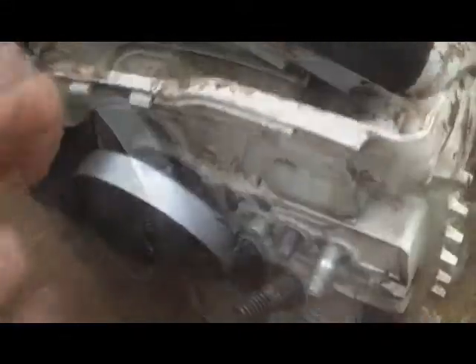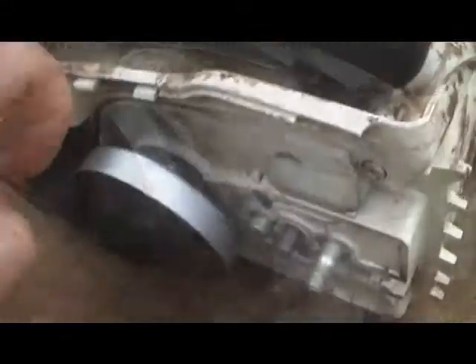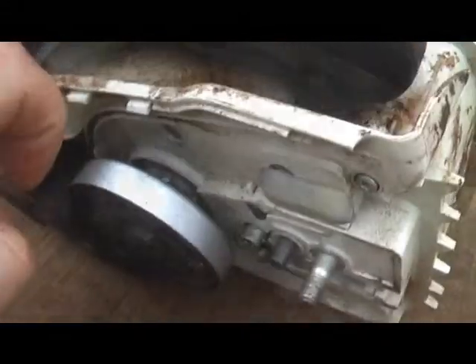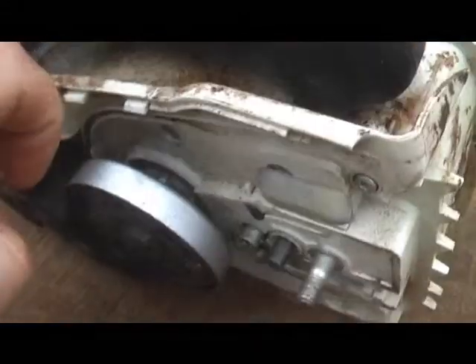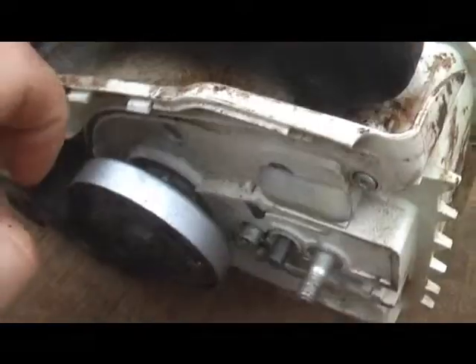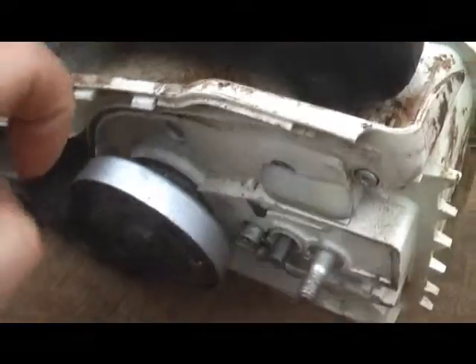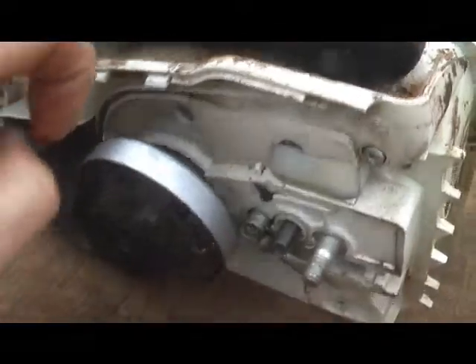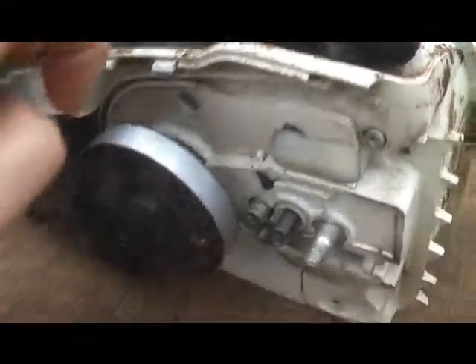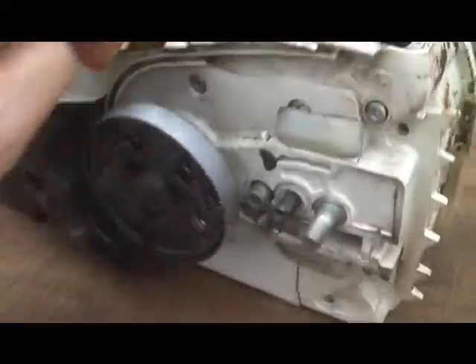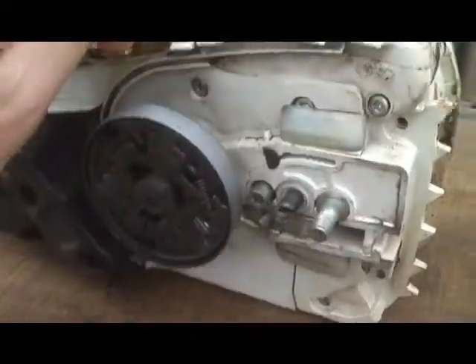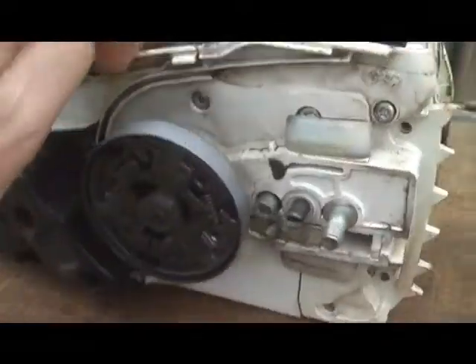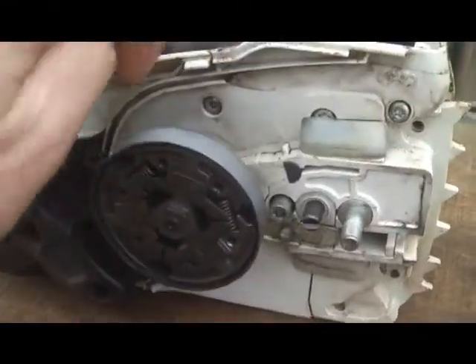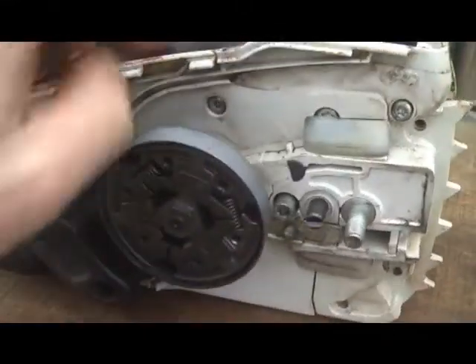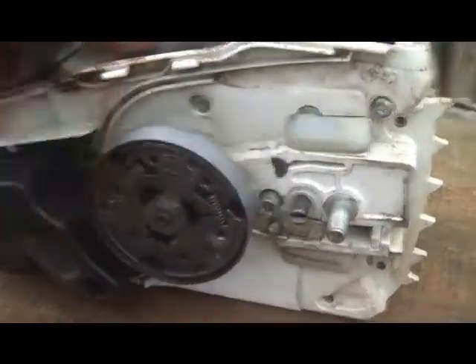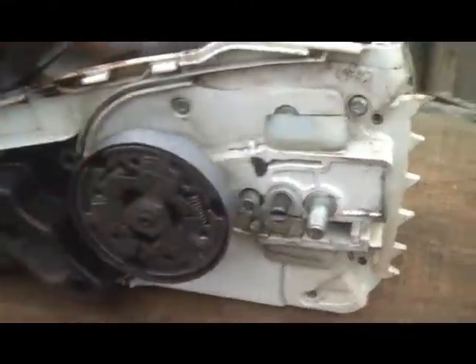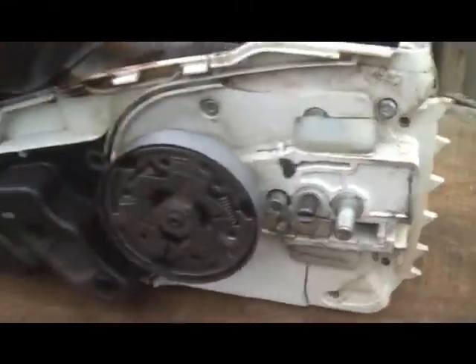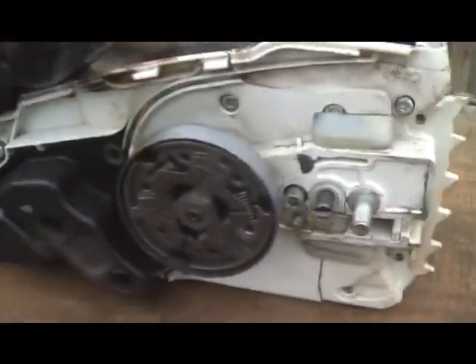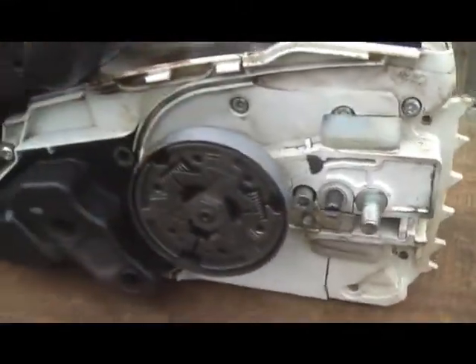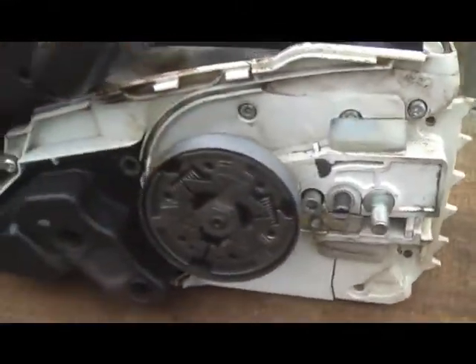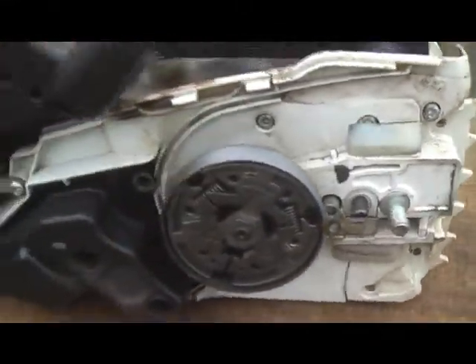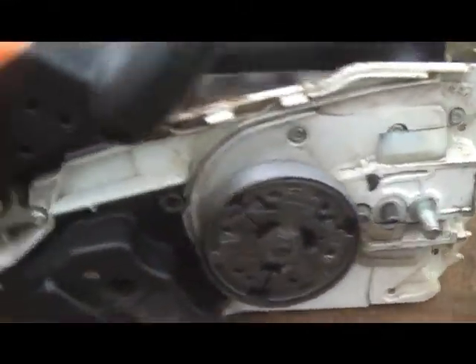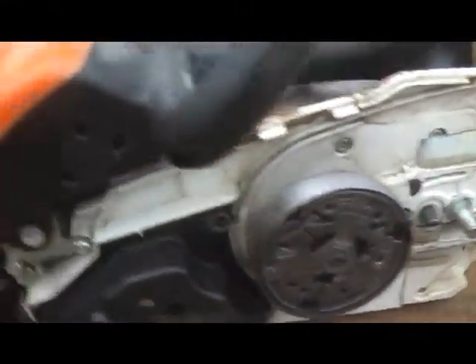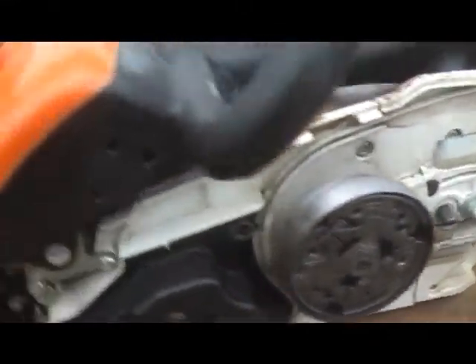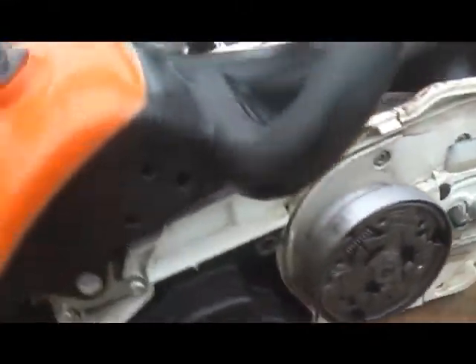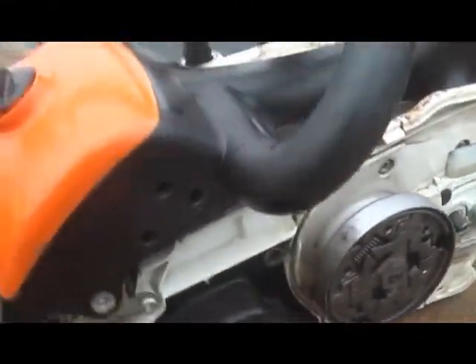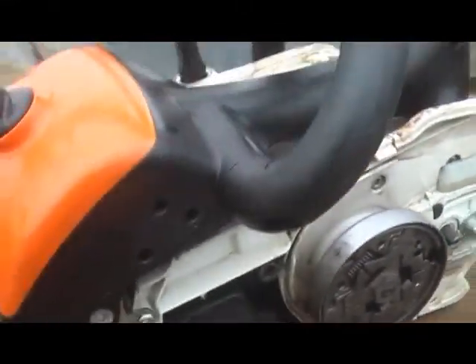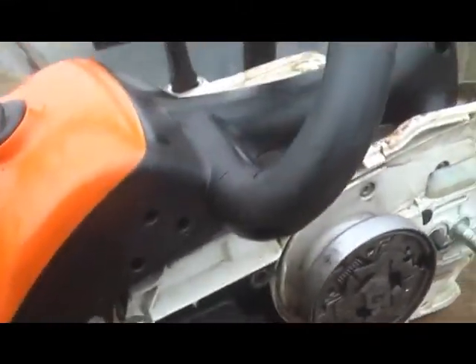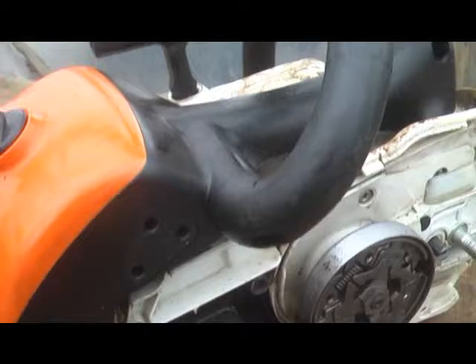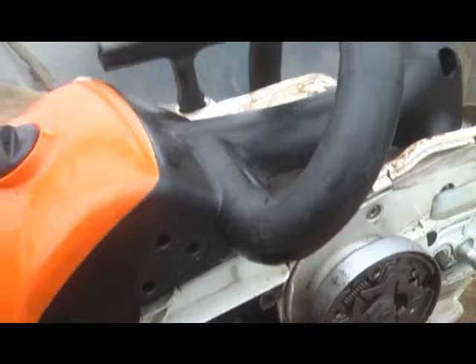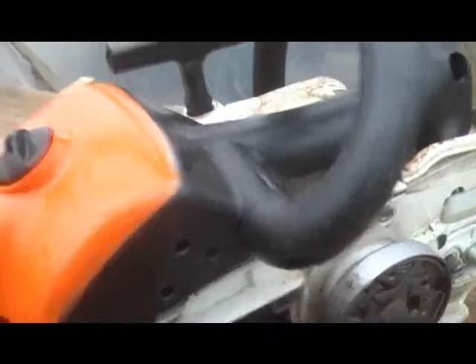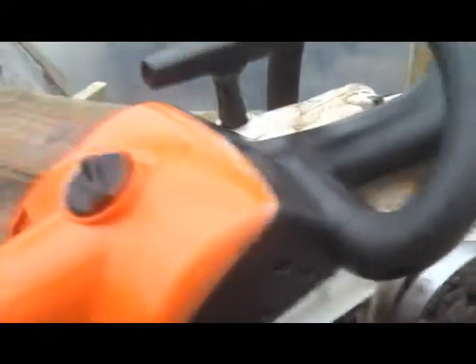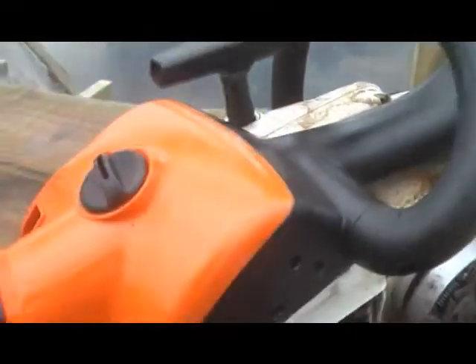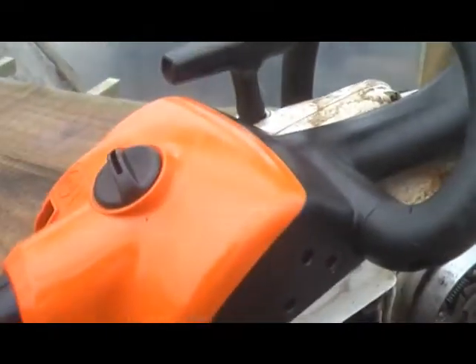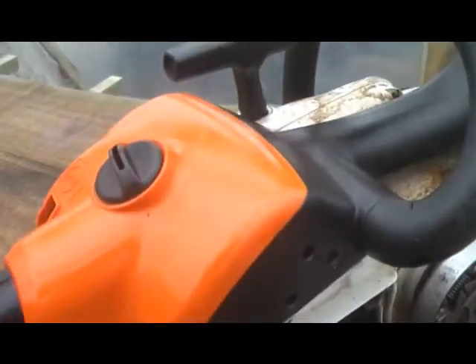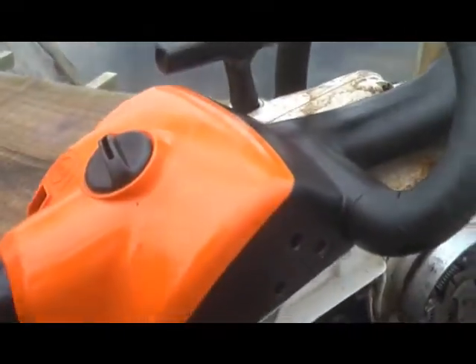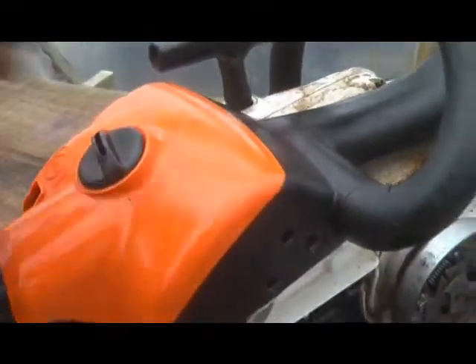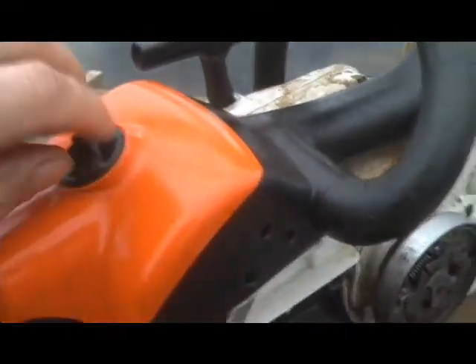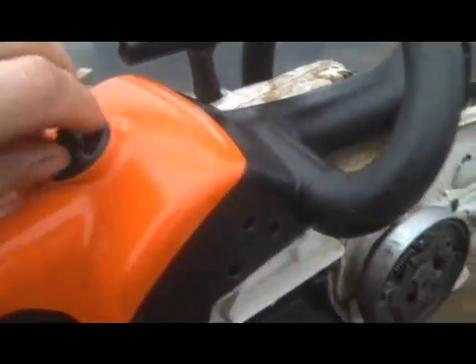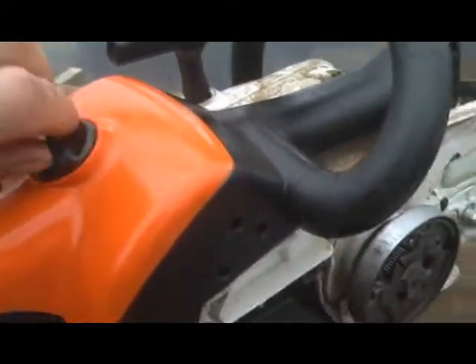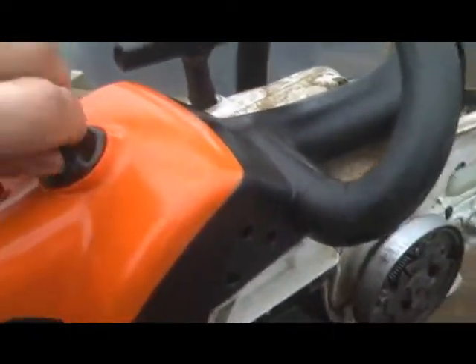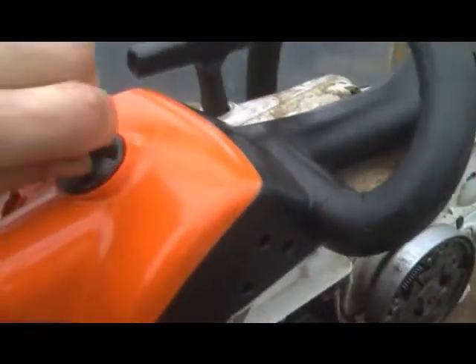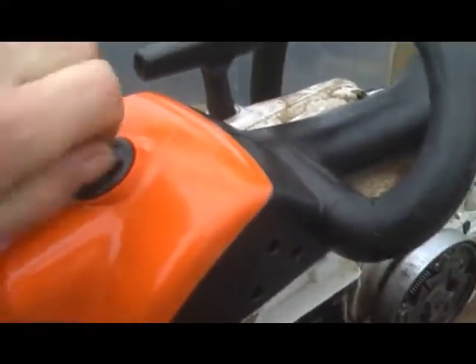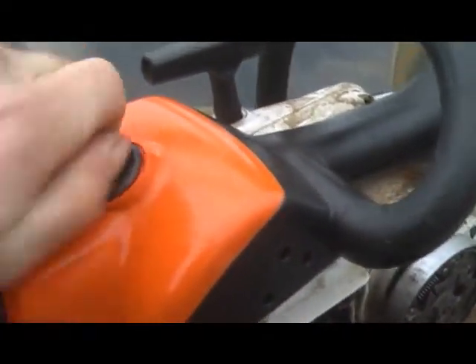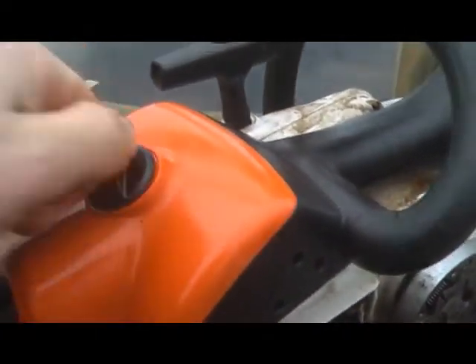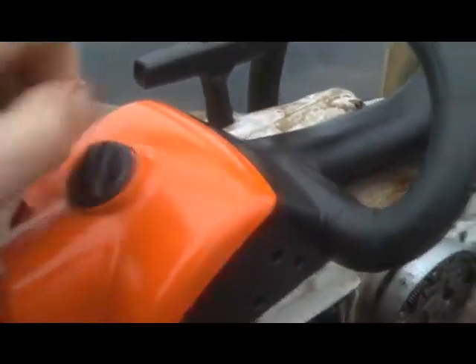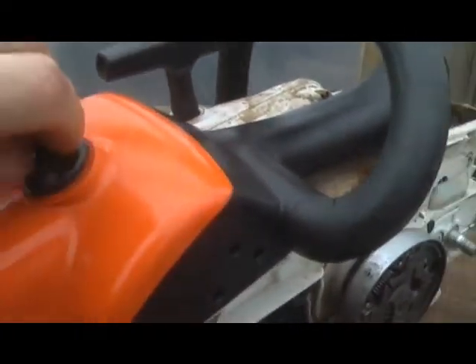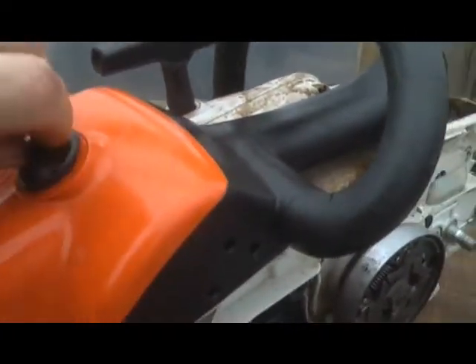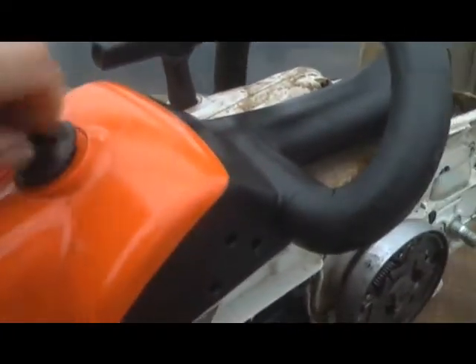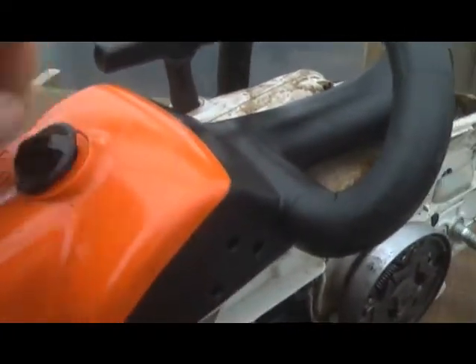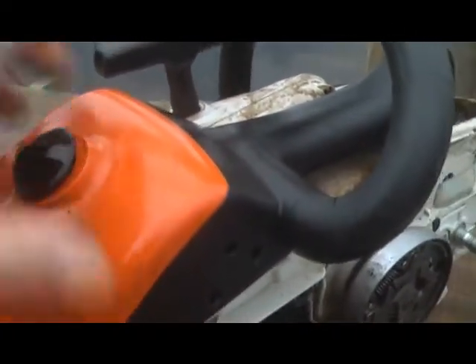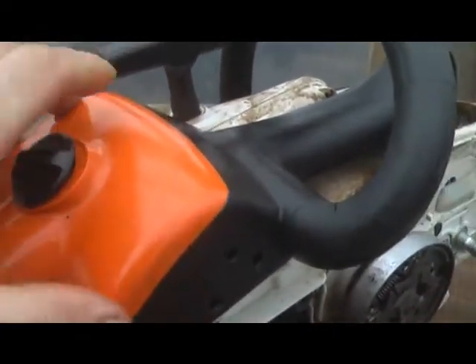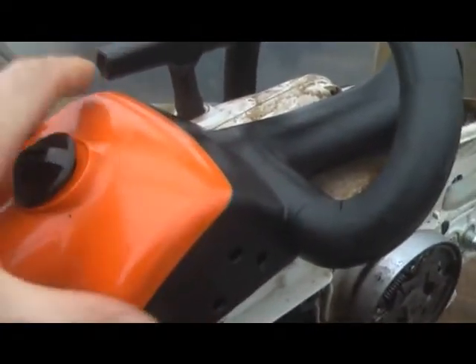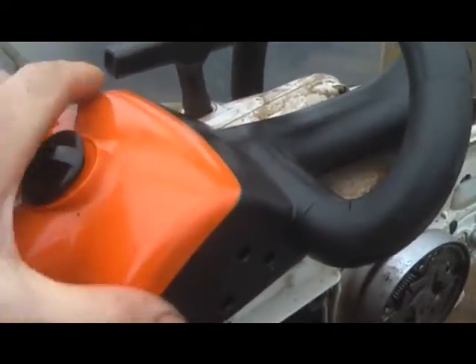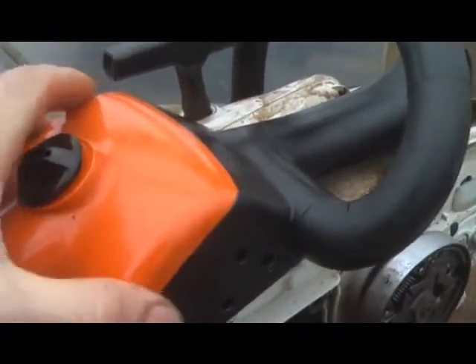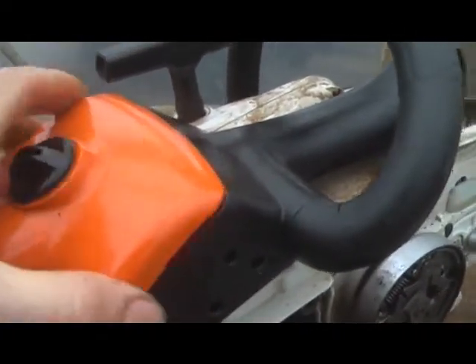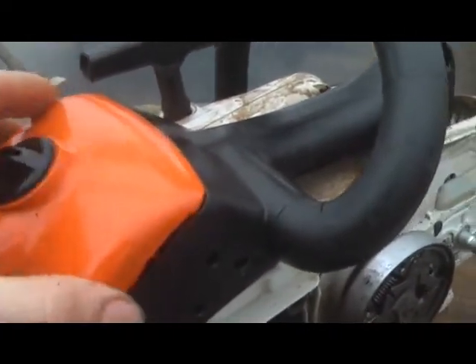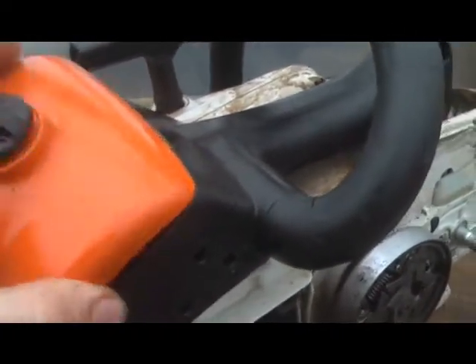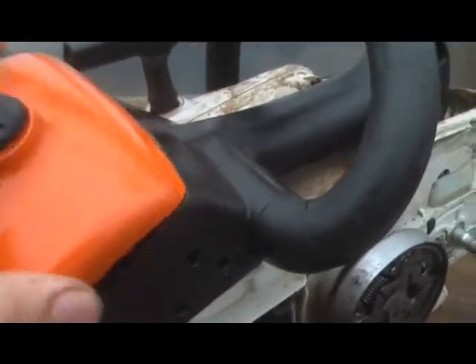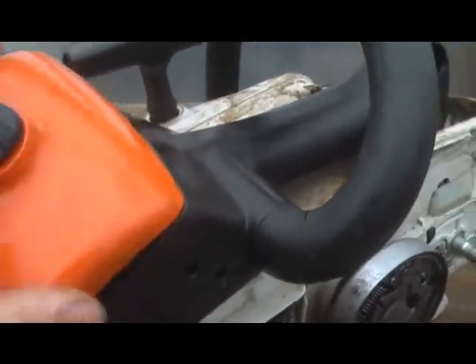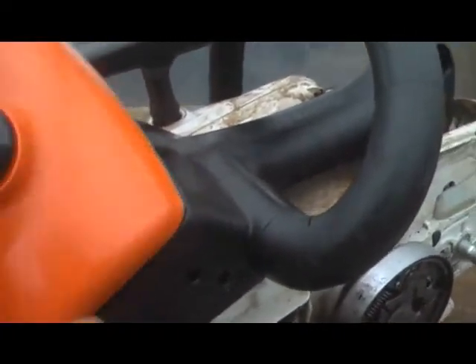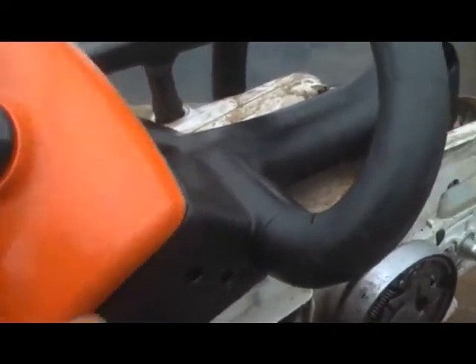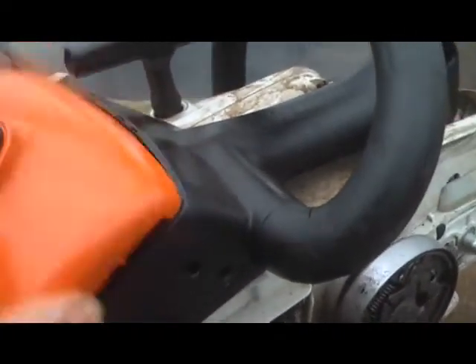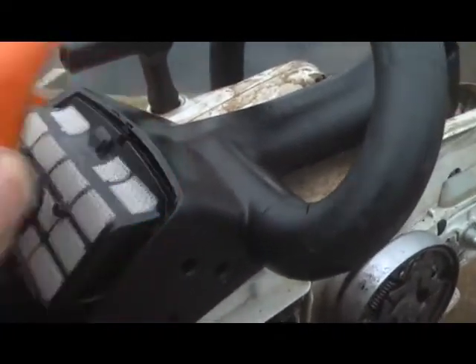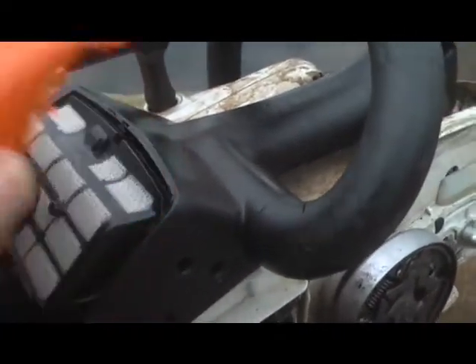This is an inboard drive sprocket and it's a bit of a pet hate of mine to change them. It means a bit of fiddling about.